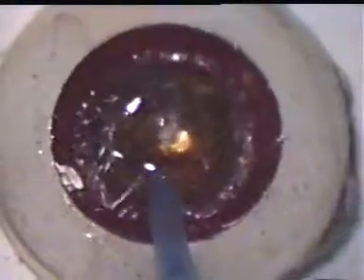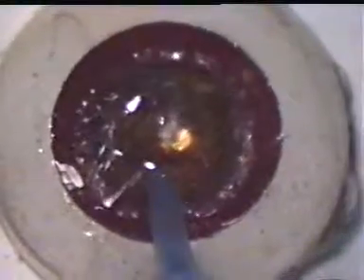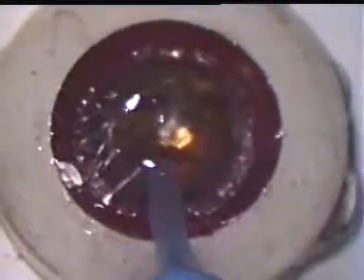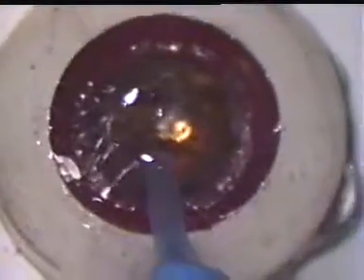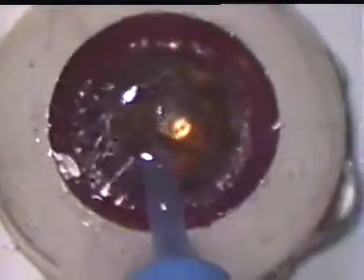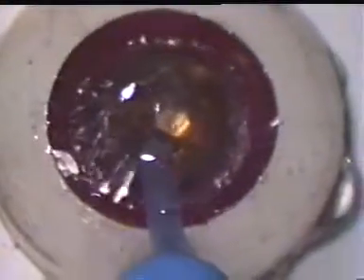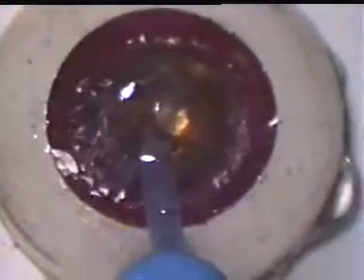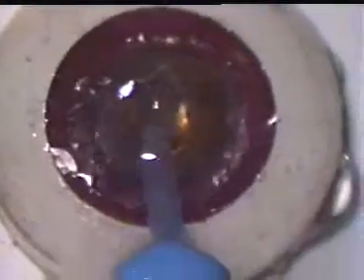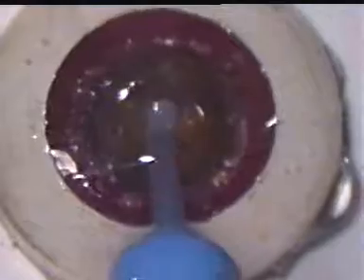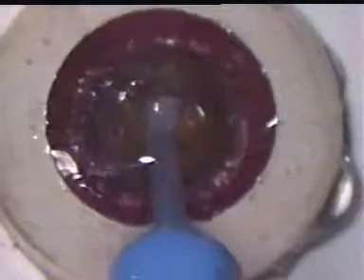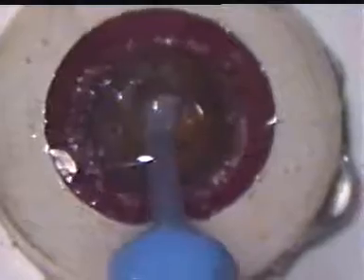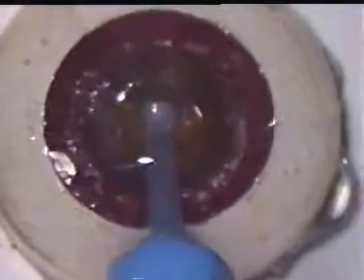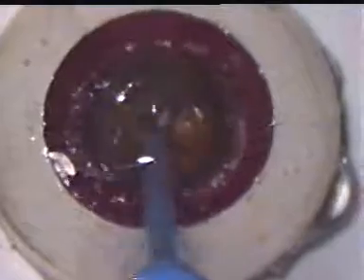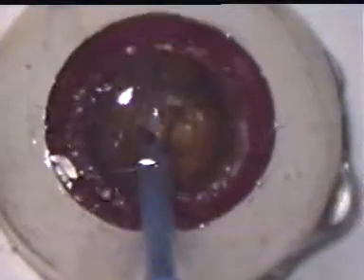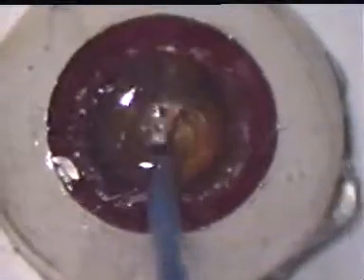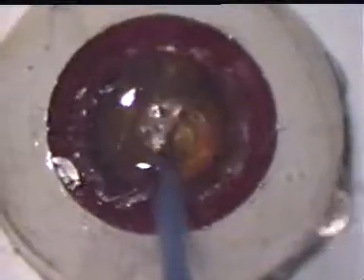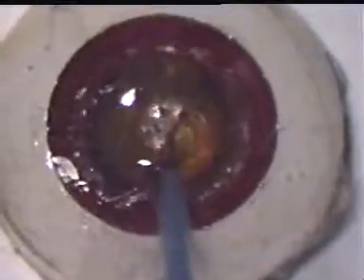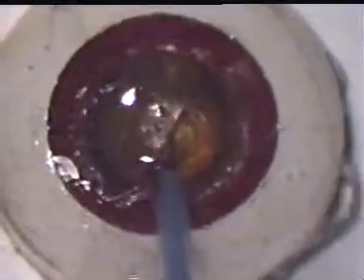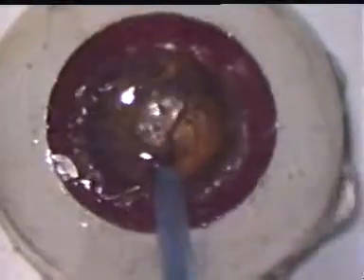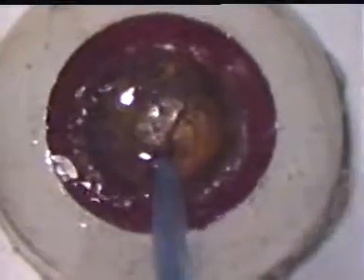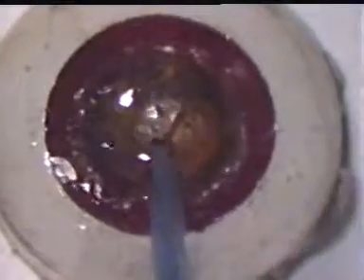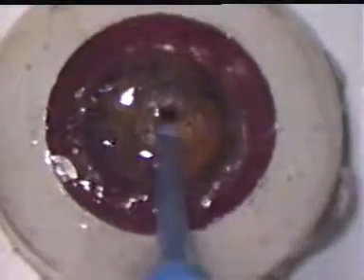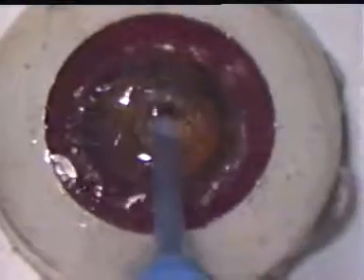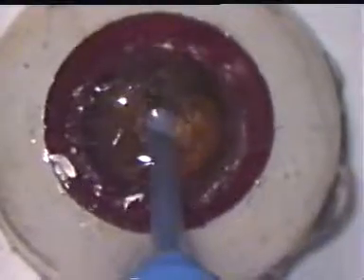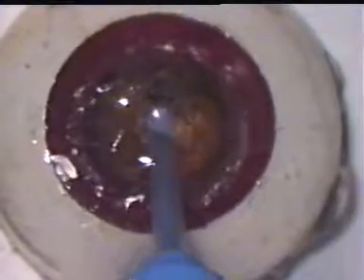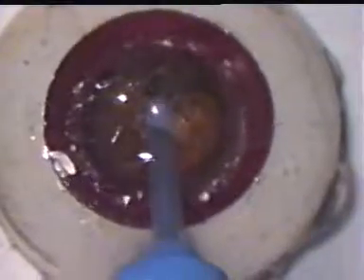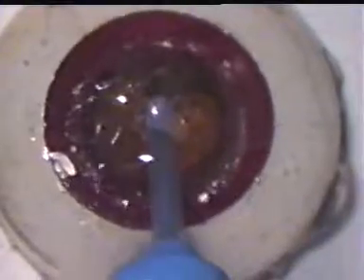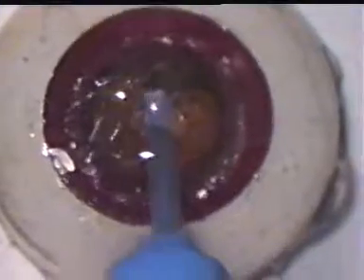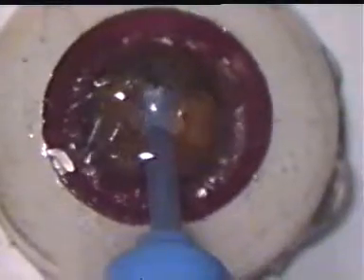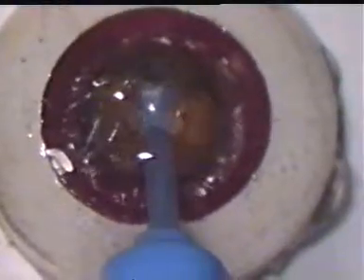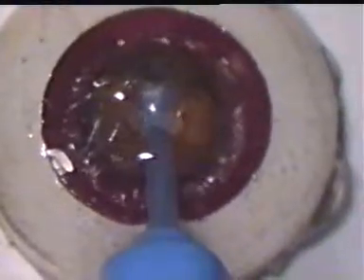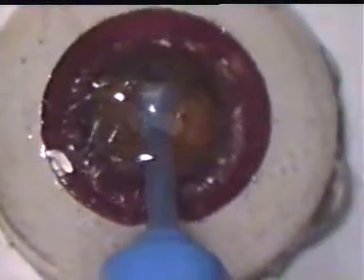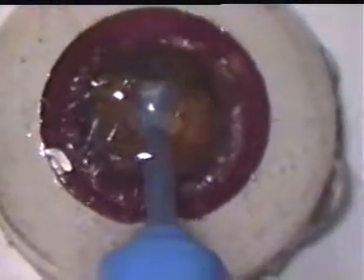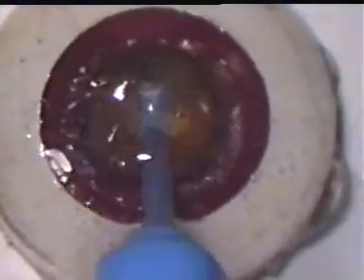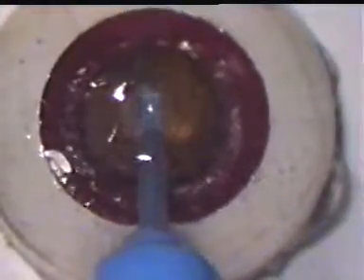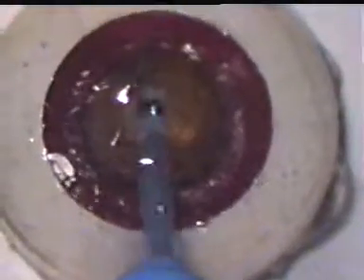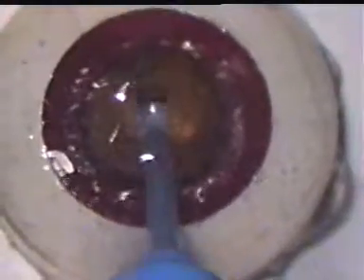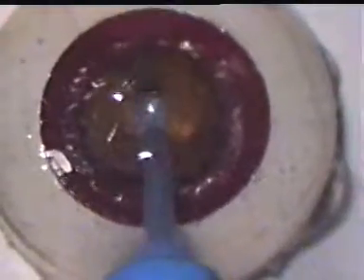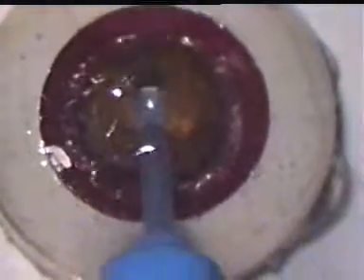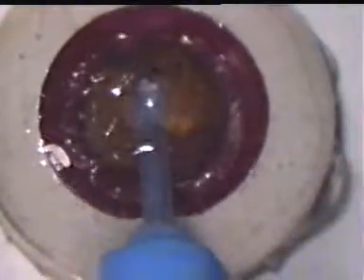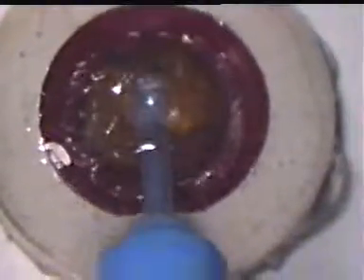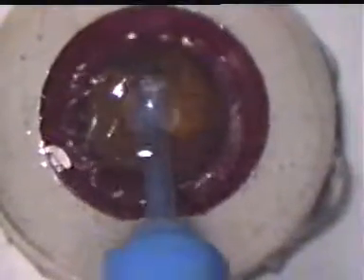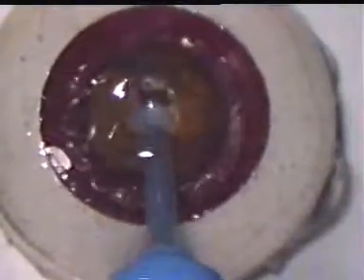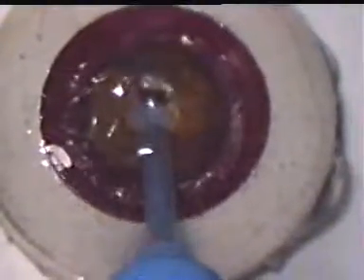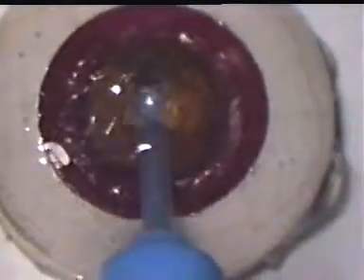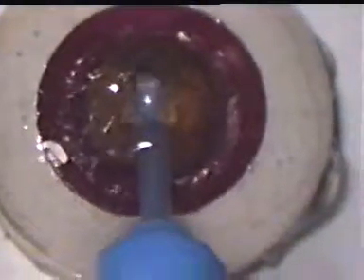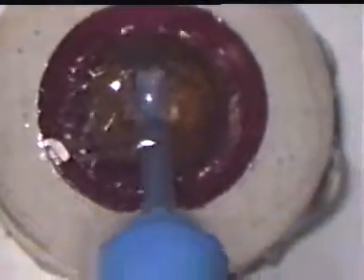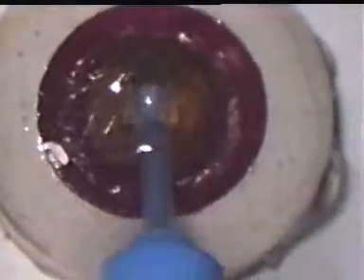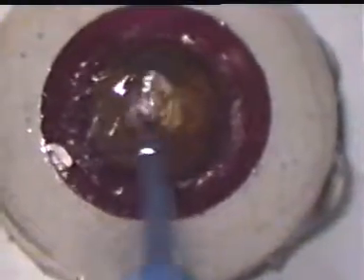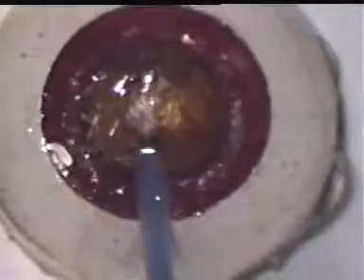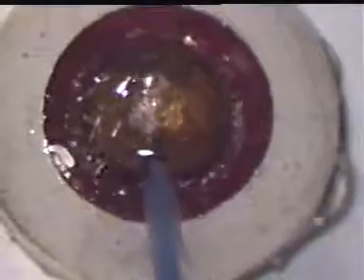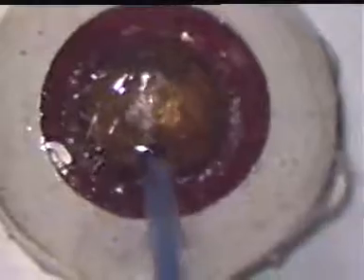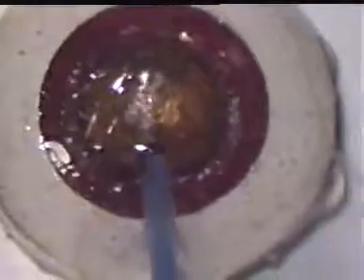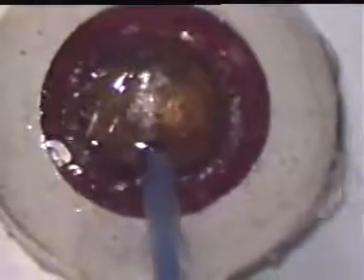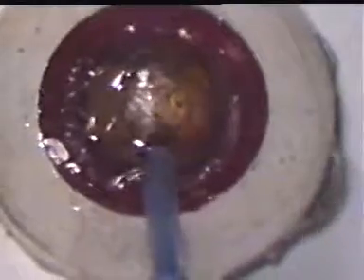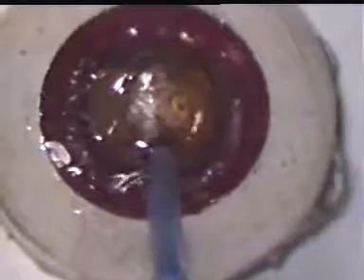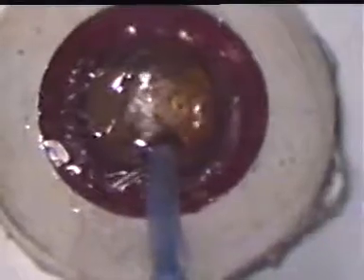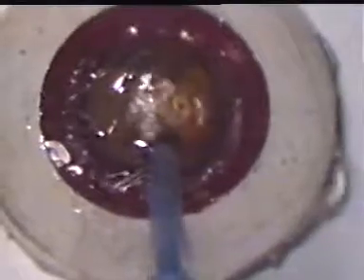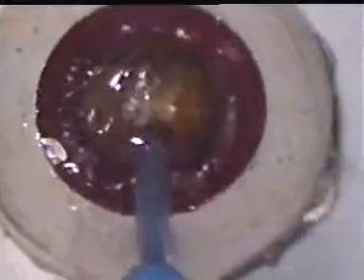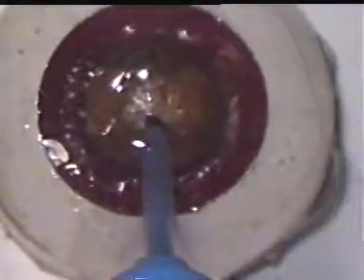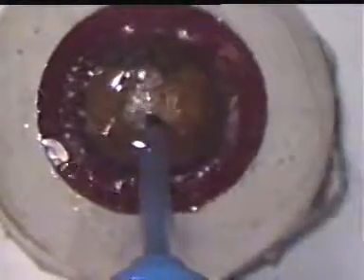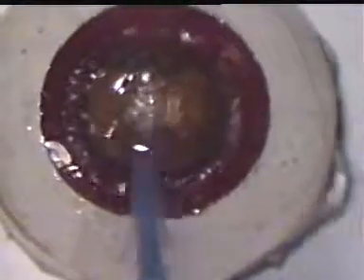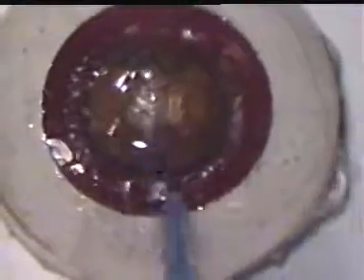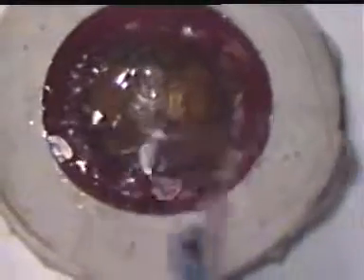After complete removal of the lens matter, the eye can be used for practicing insertion of rigid or foldable intraocular lenses.